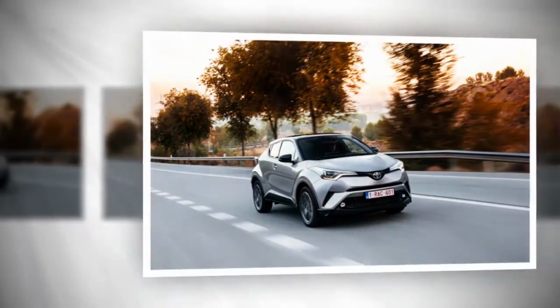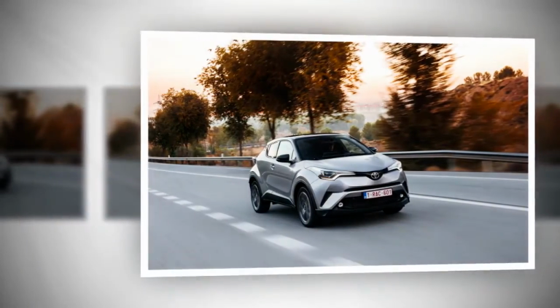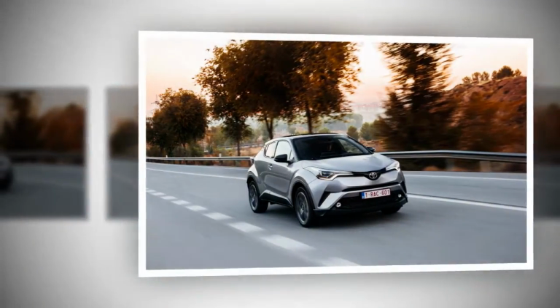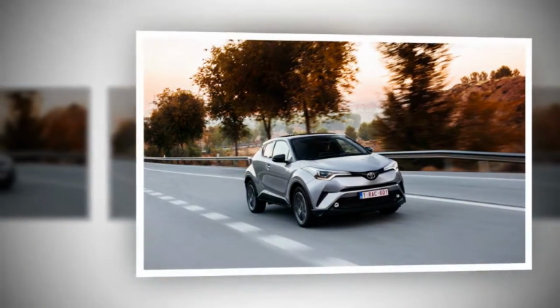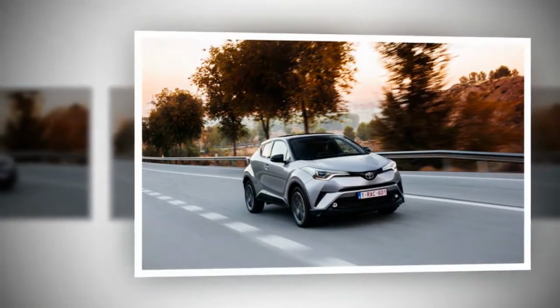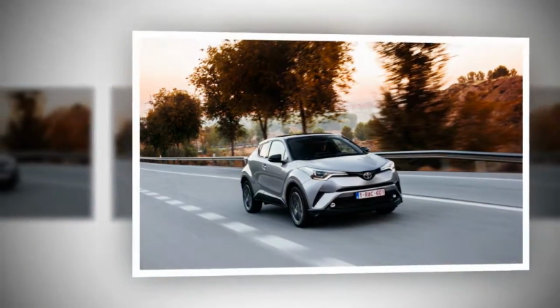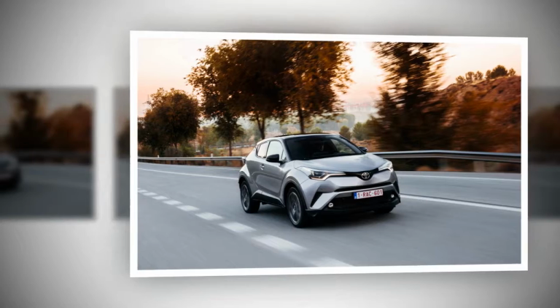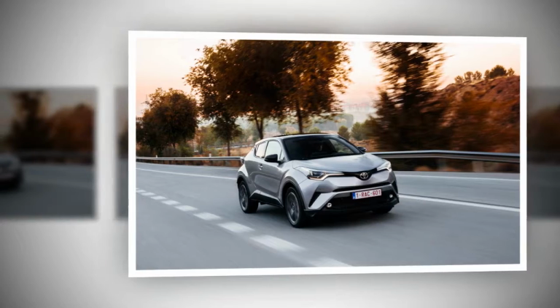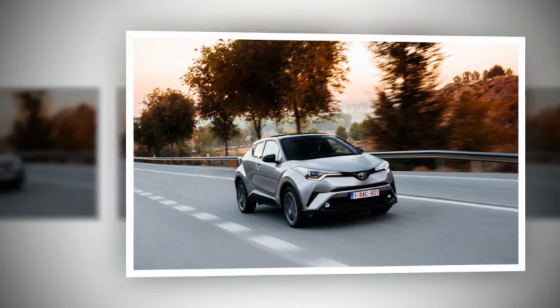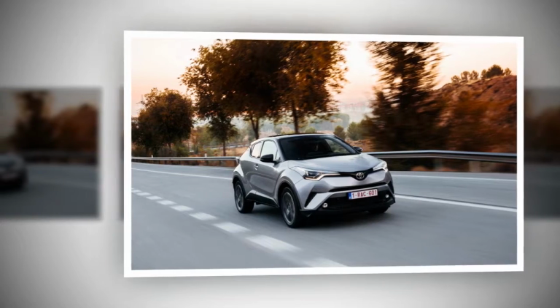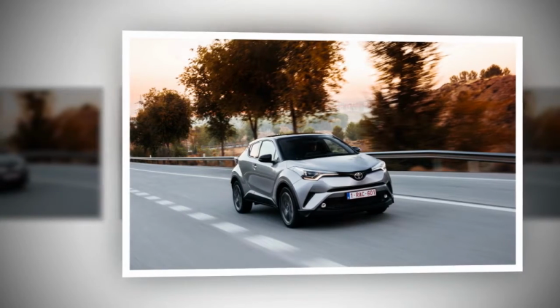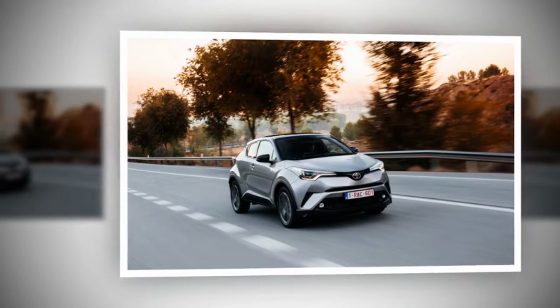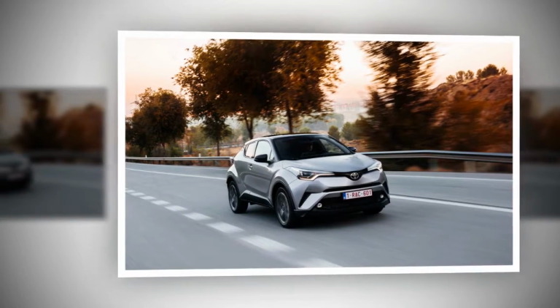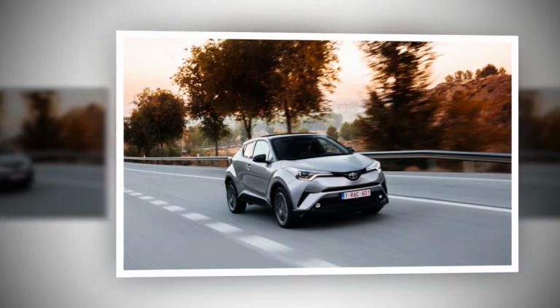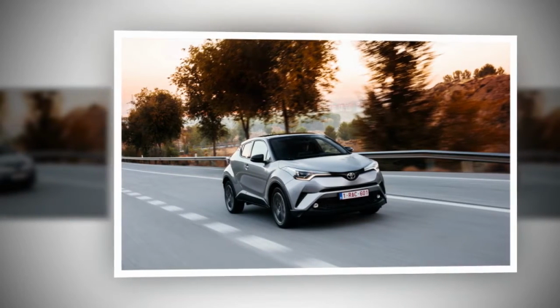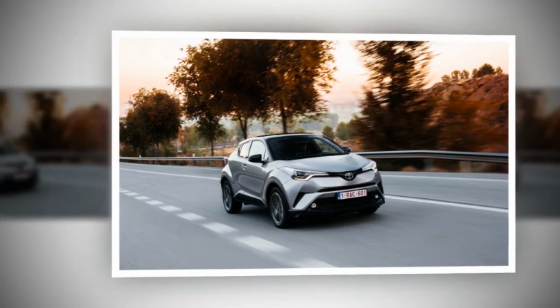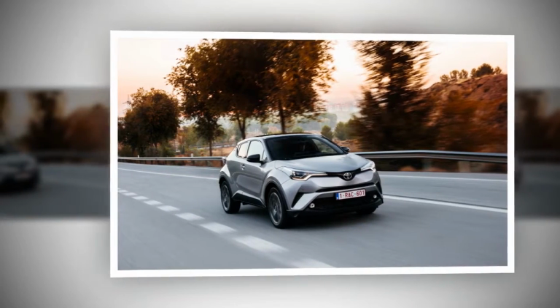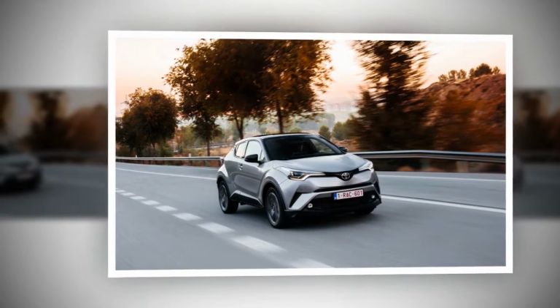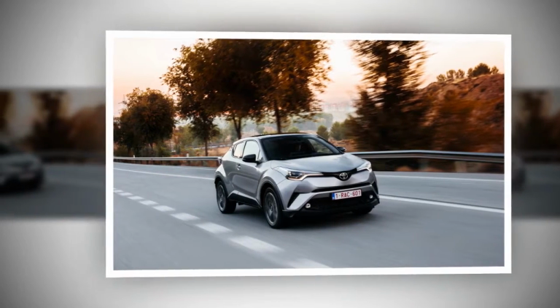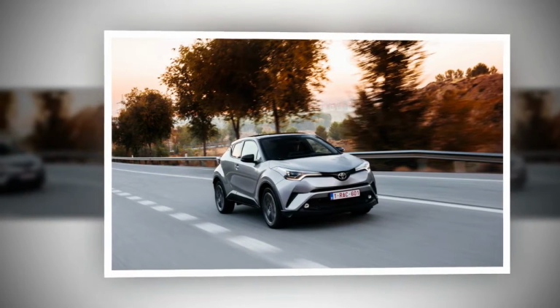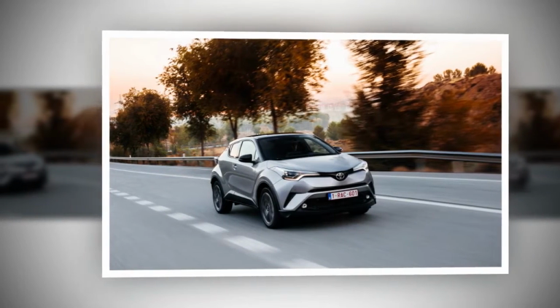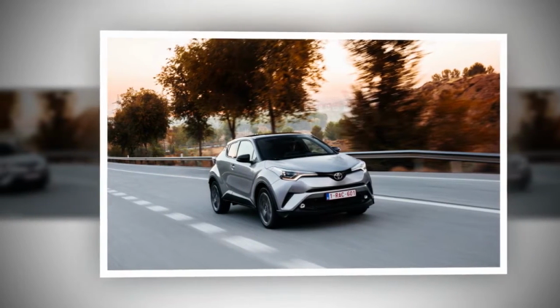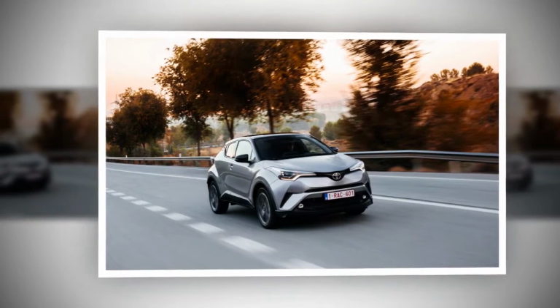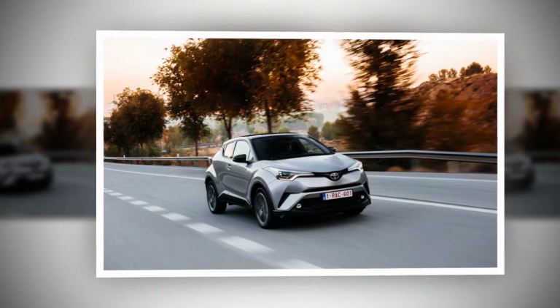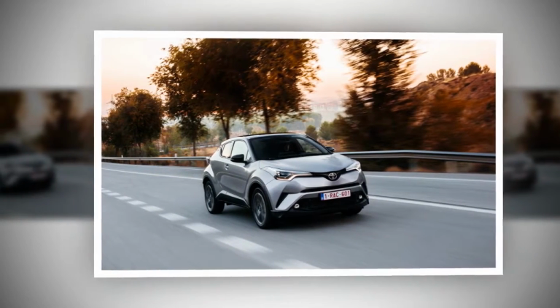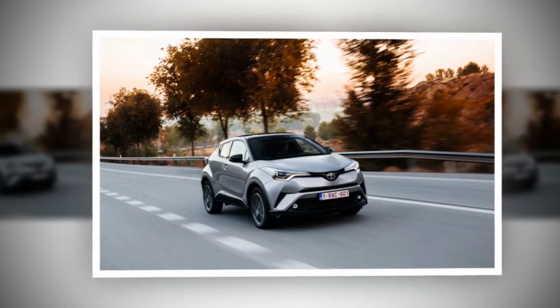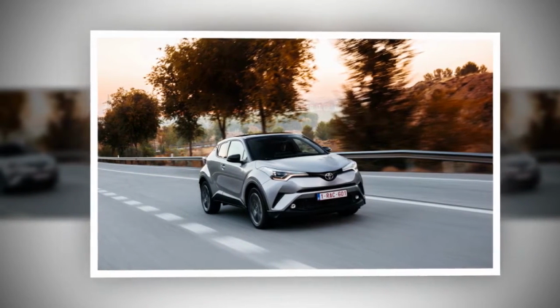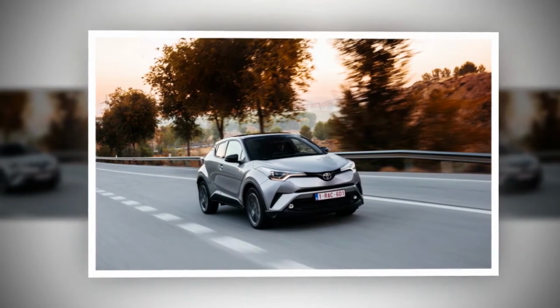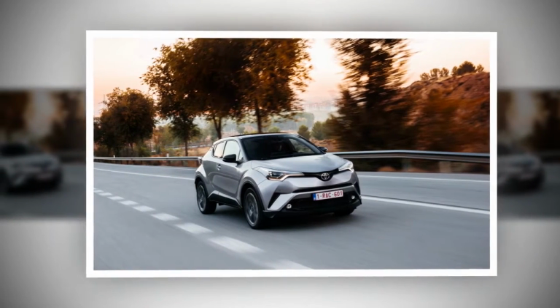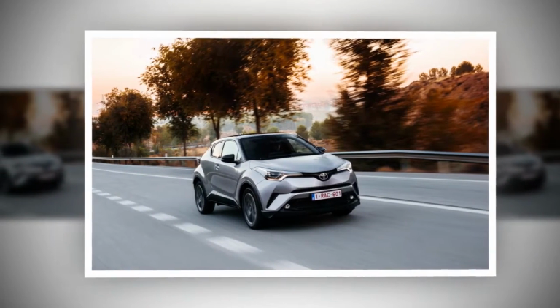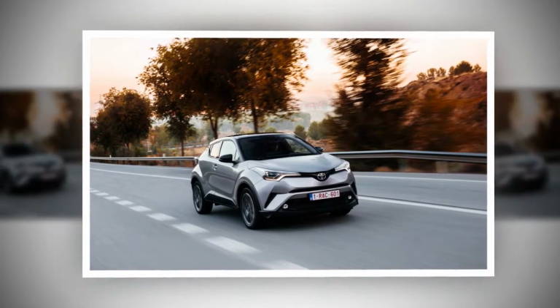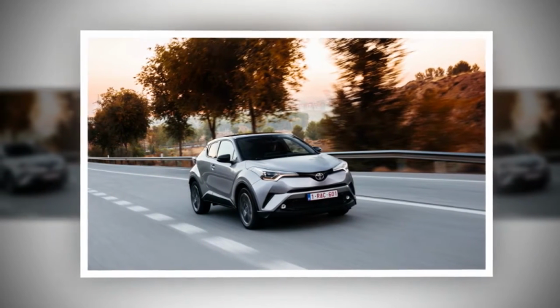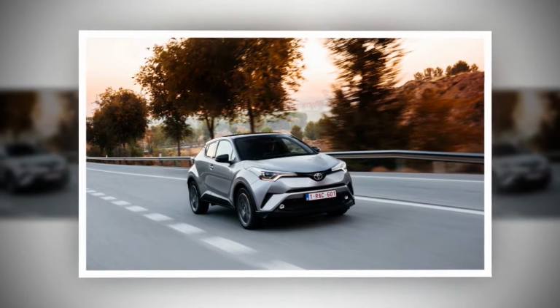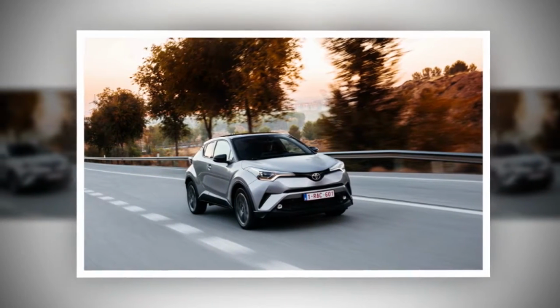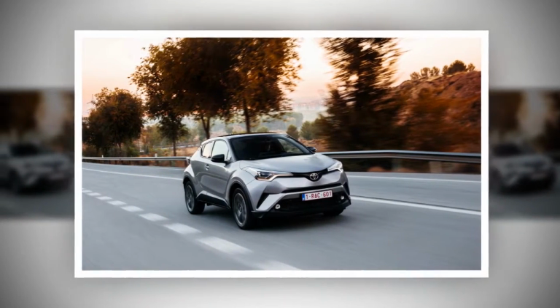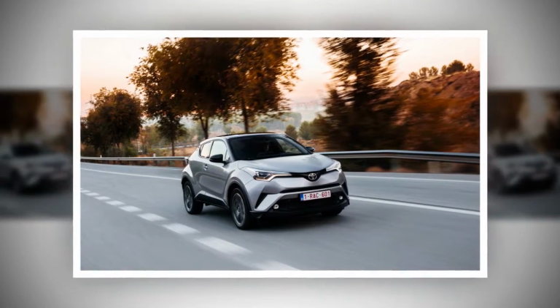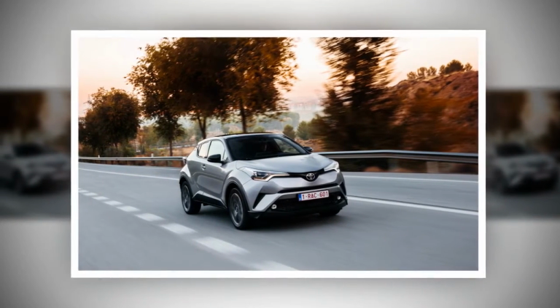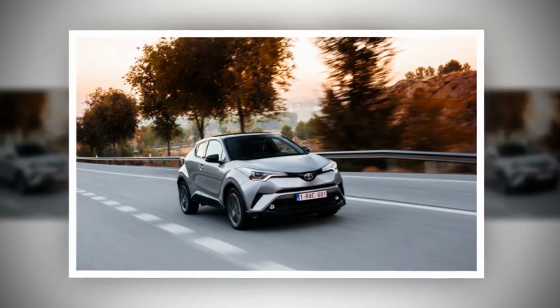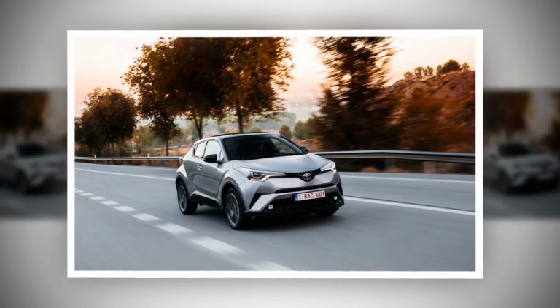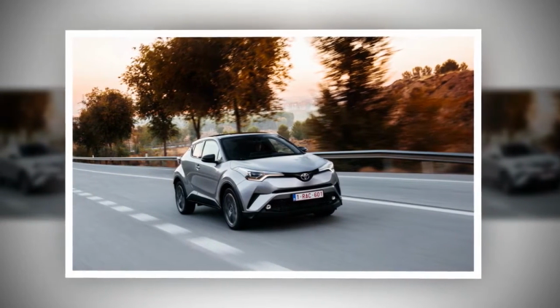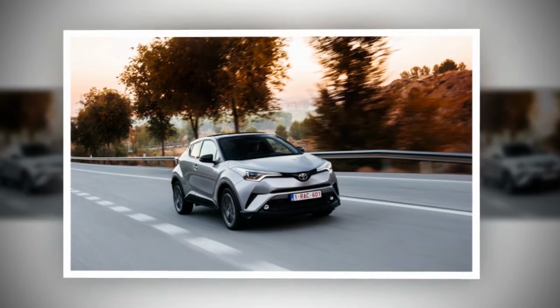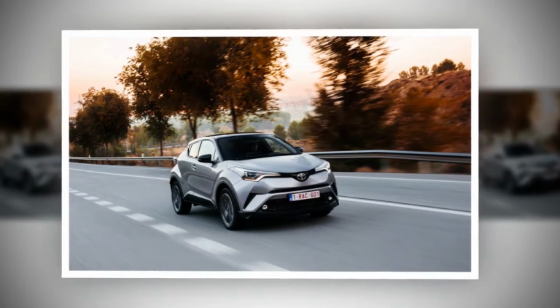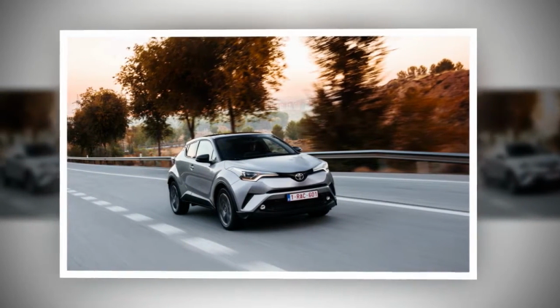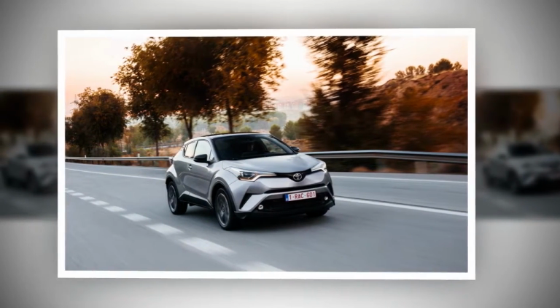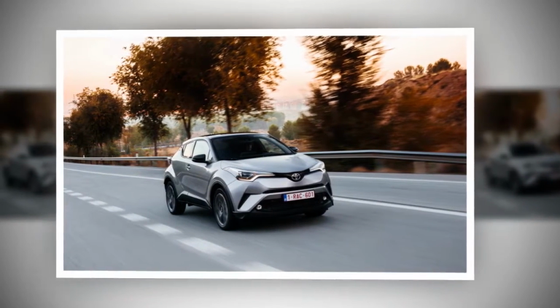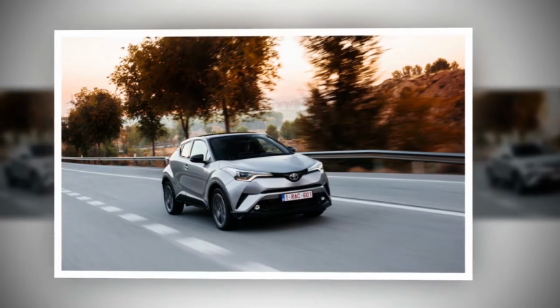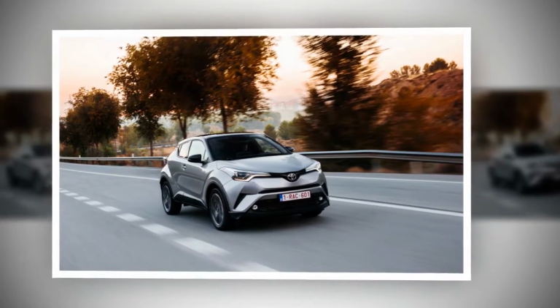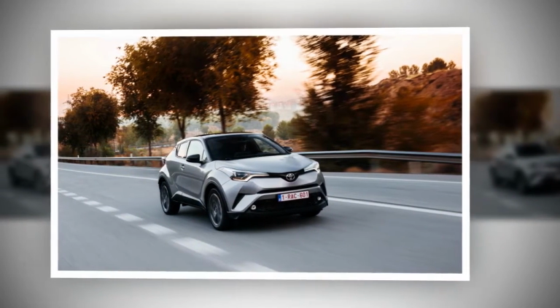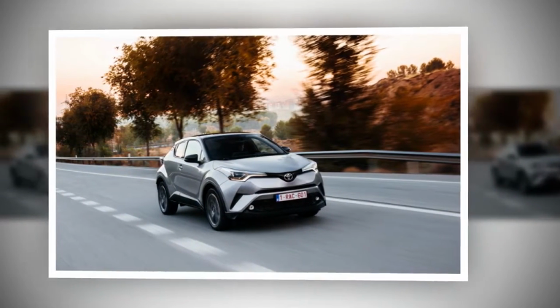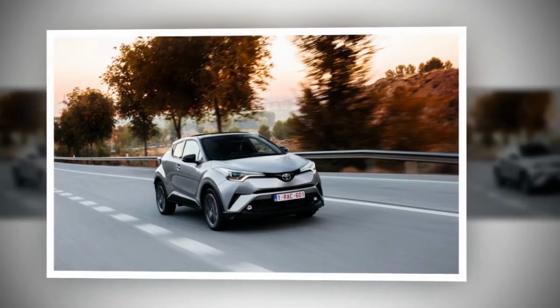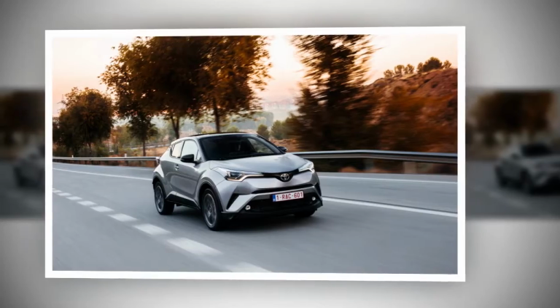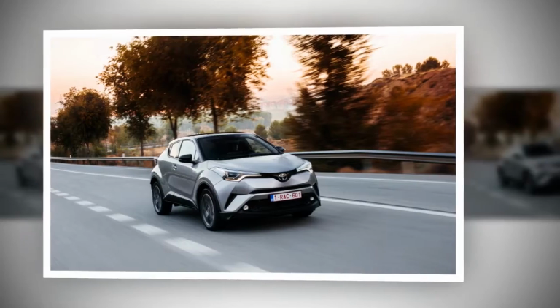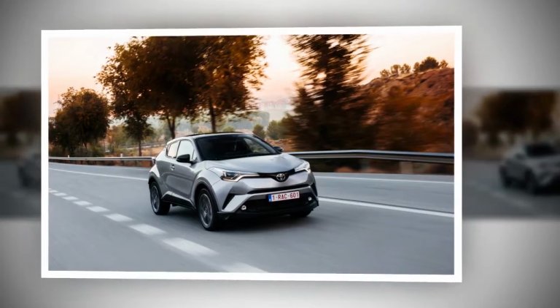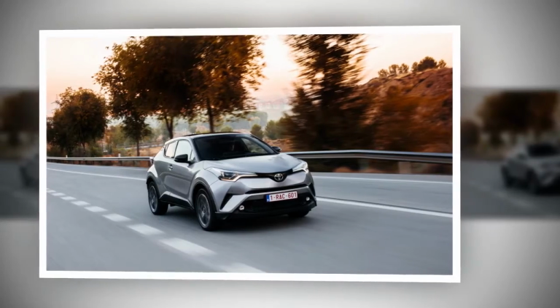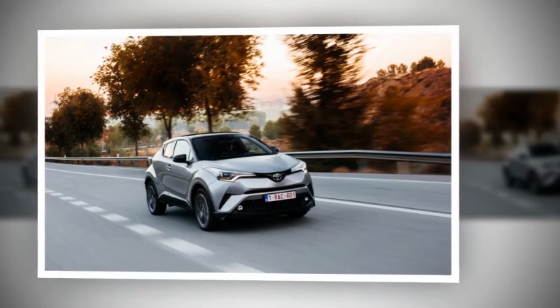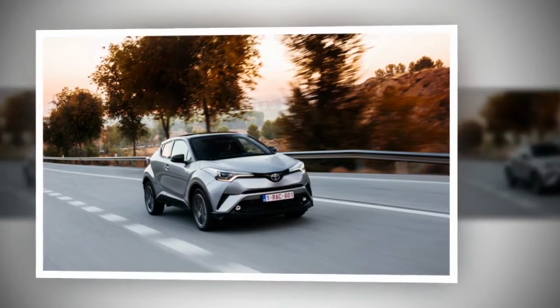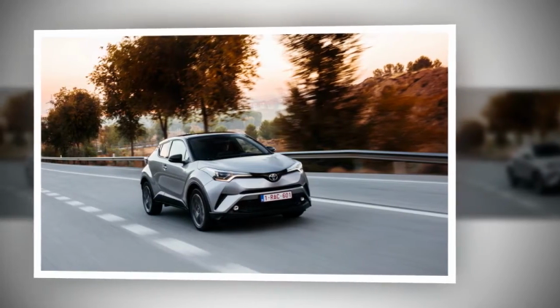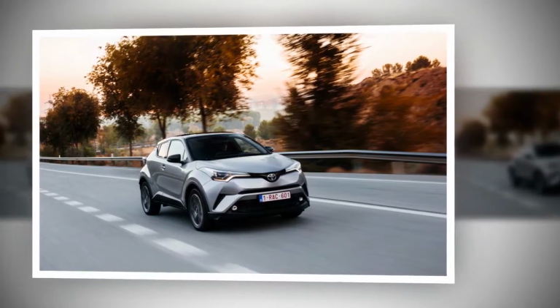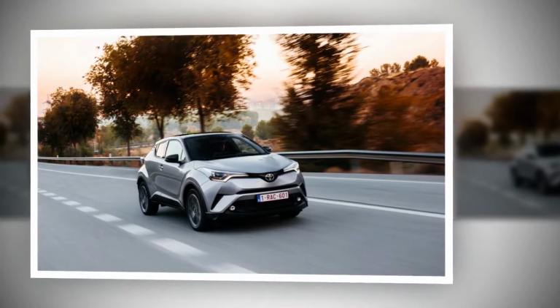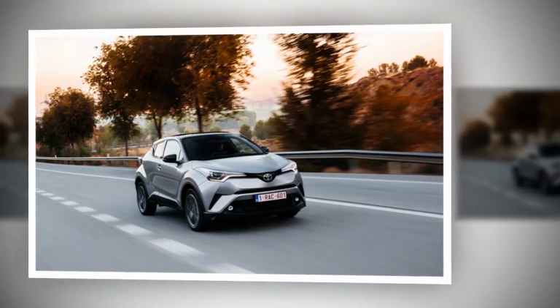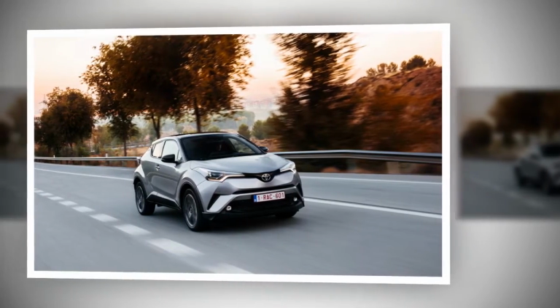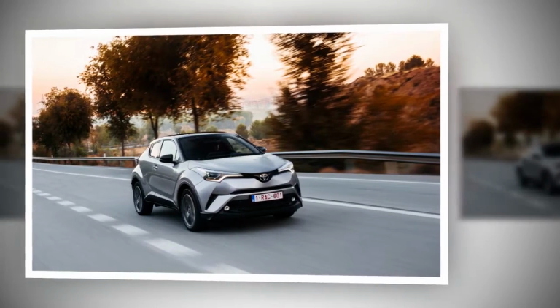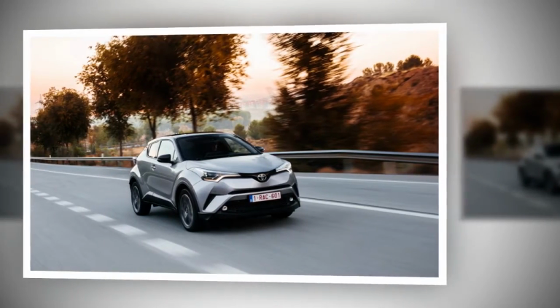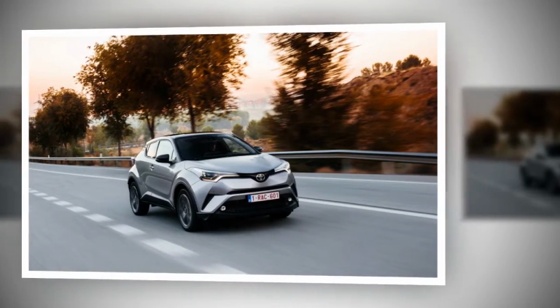There's decent space in the front and against expectations in the back as well, although the tiny side windows induce claustrophobia.